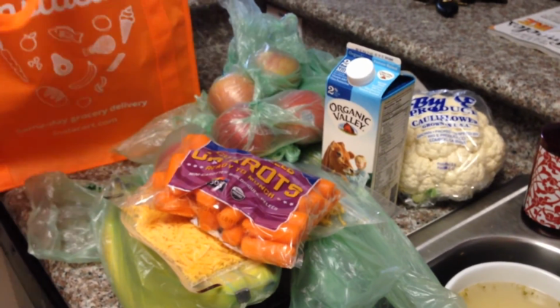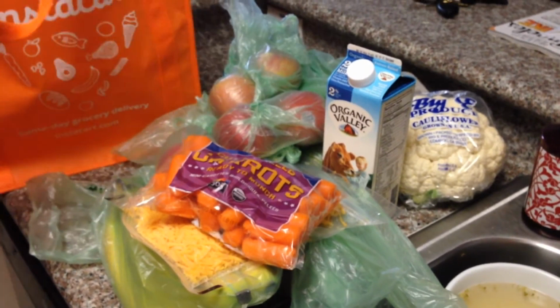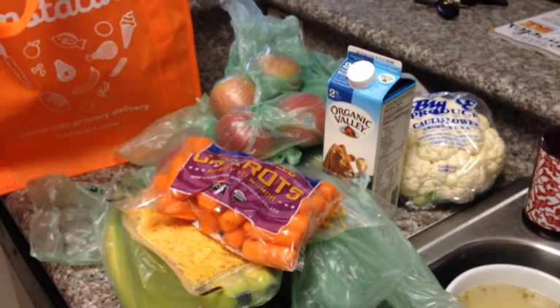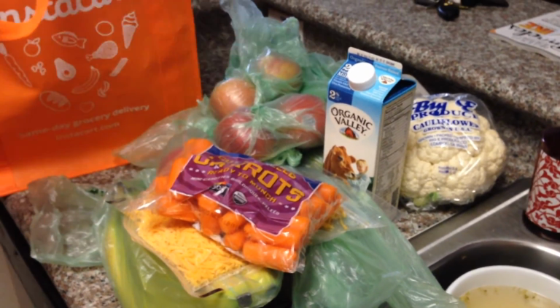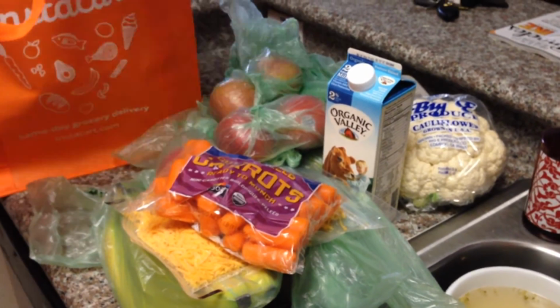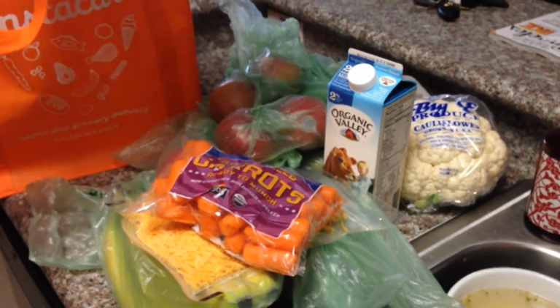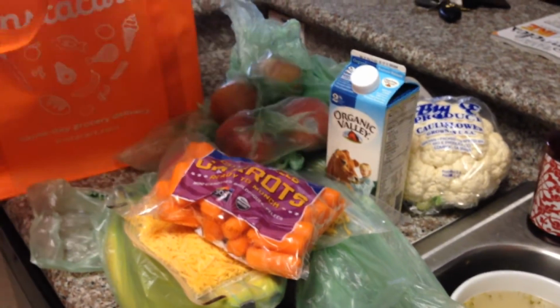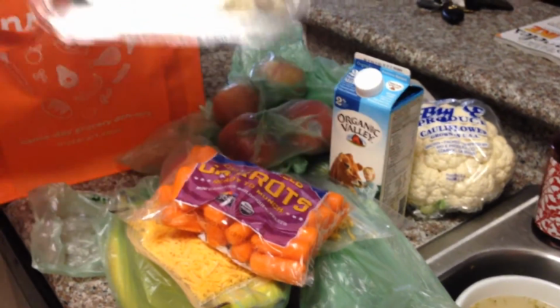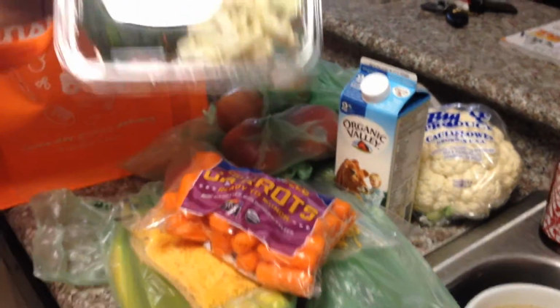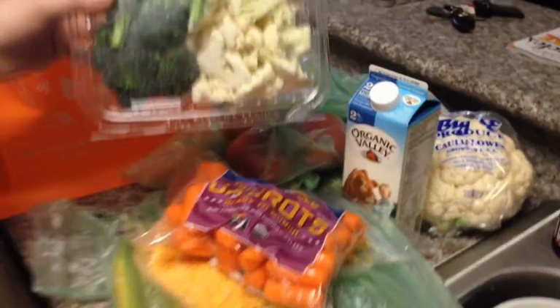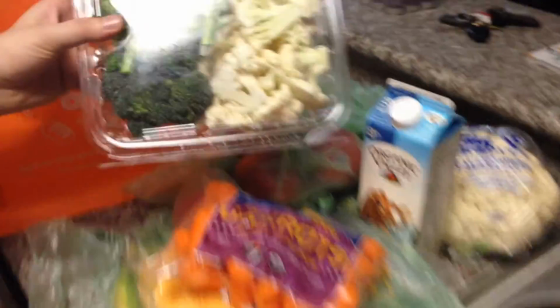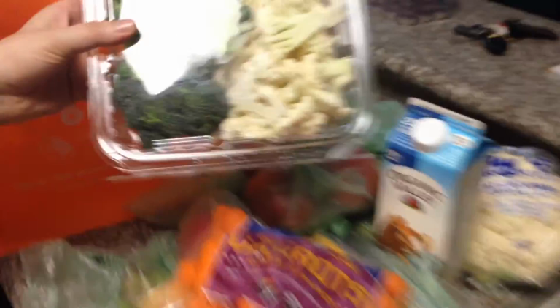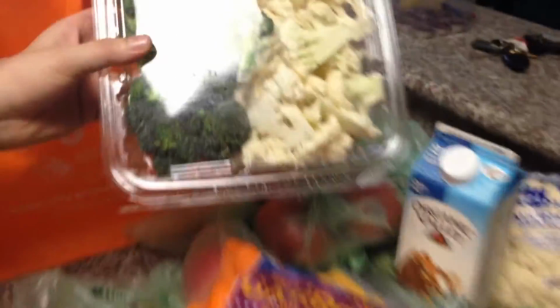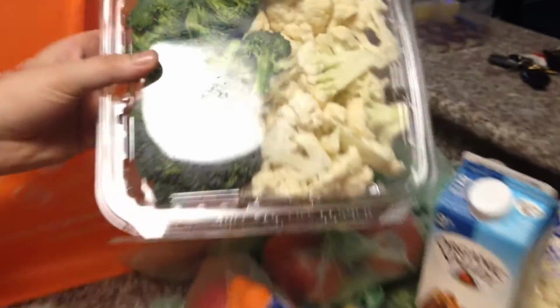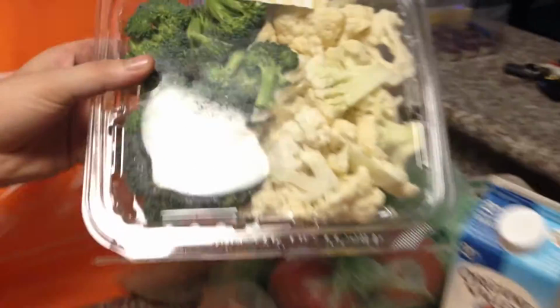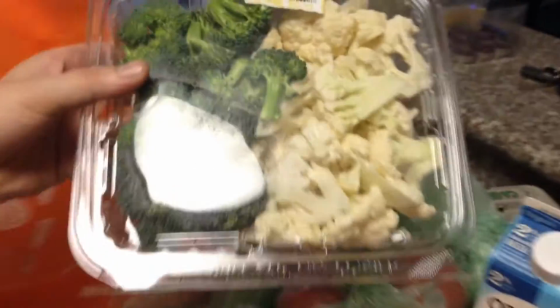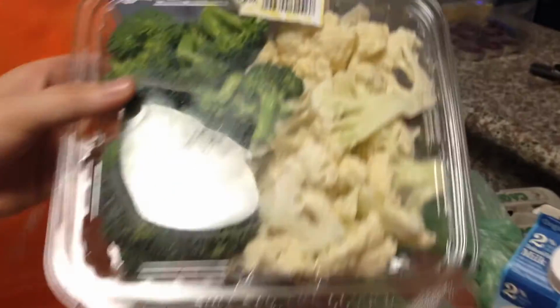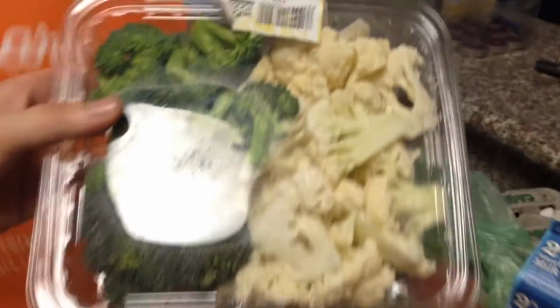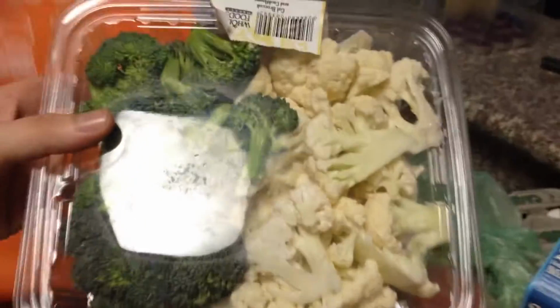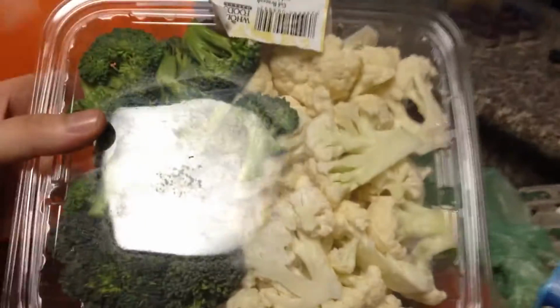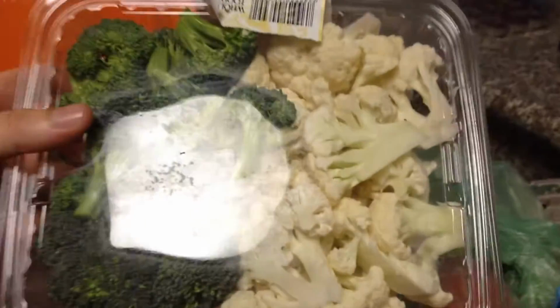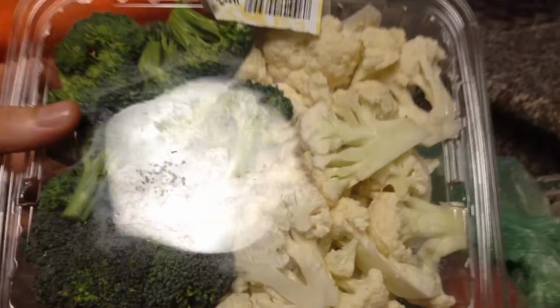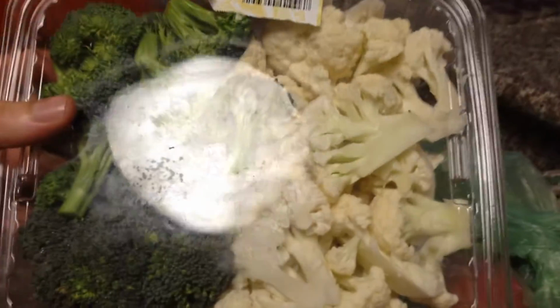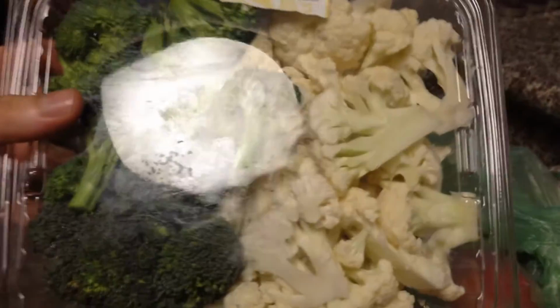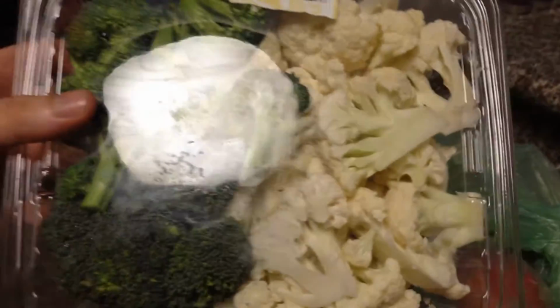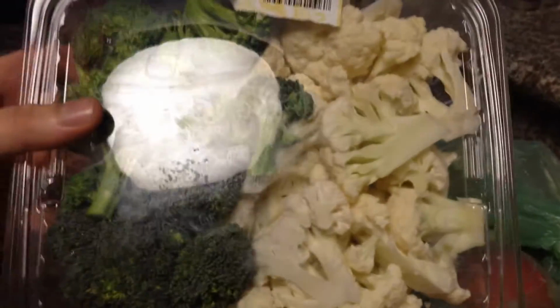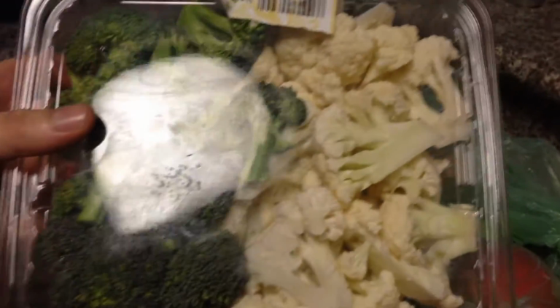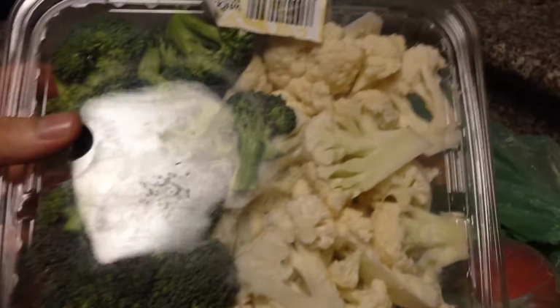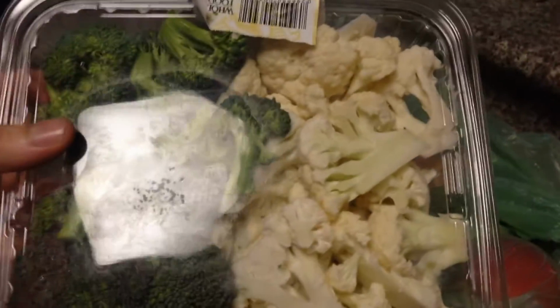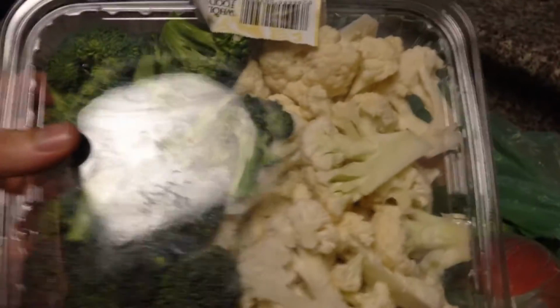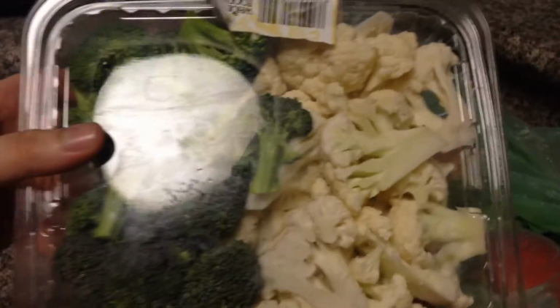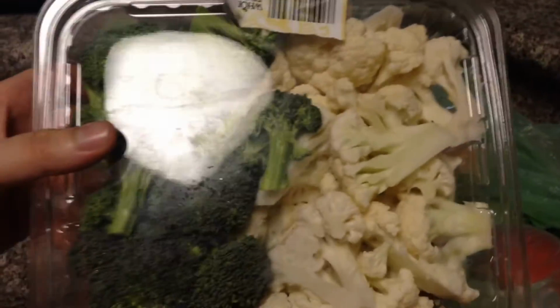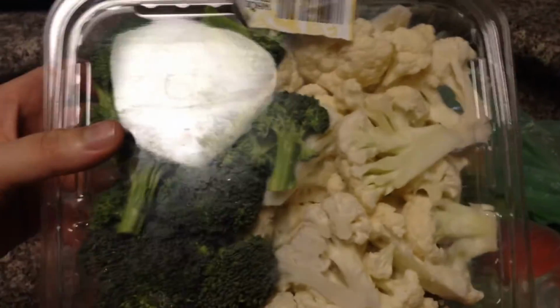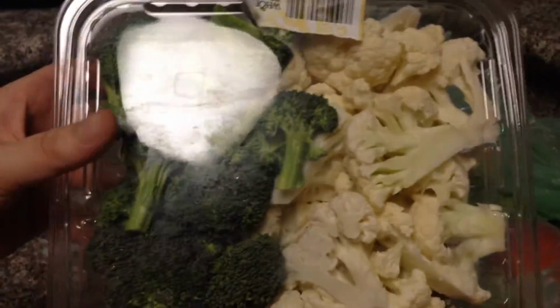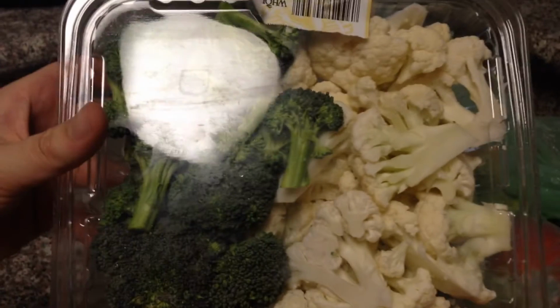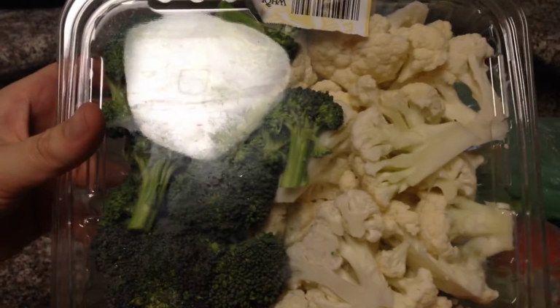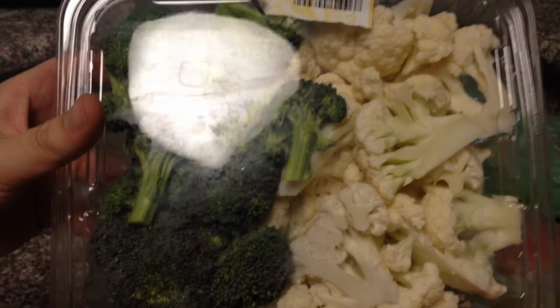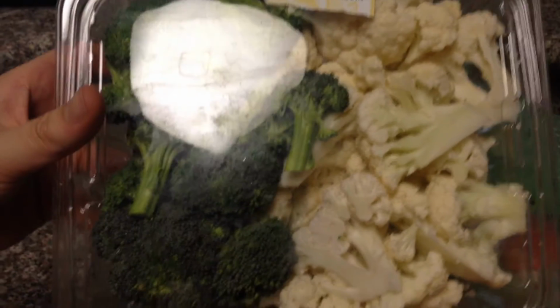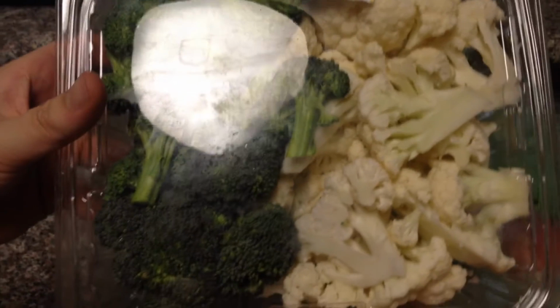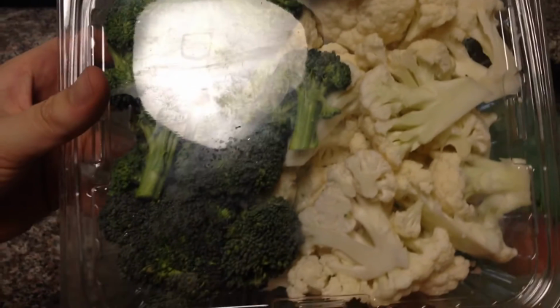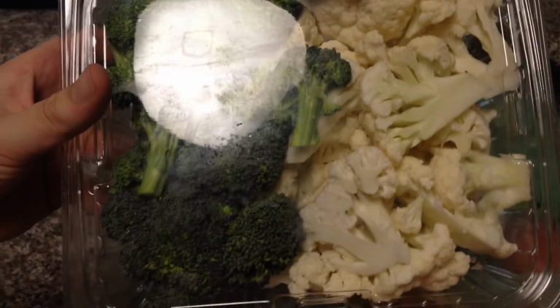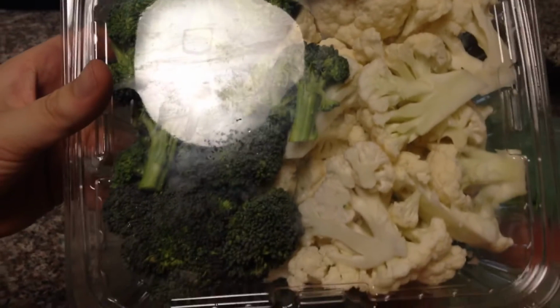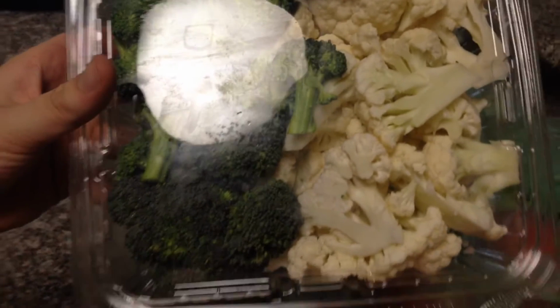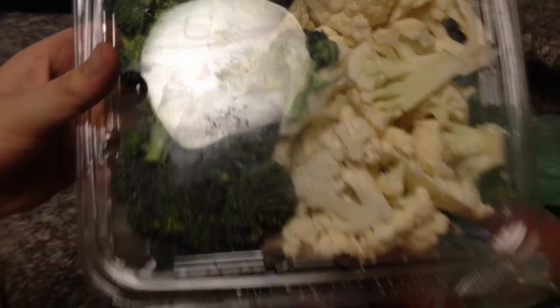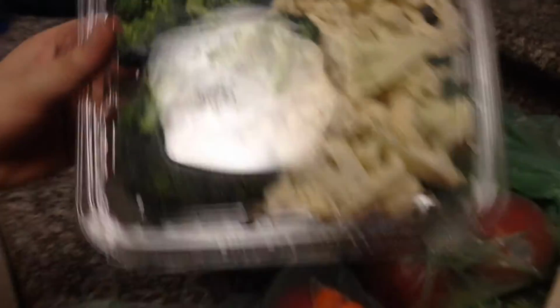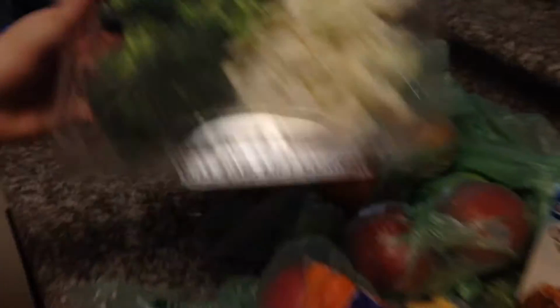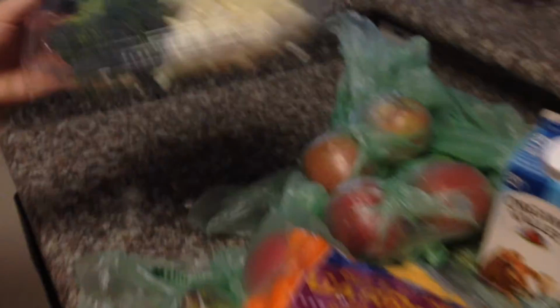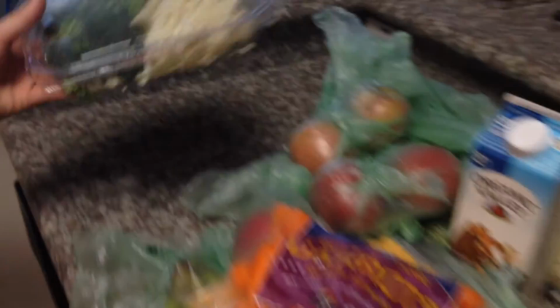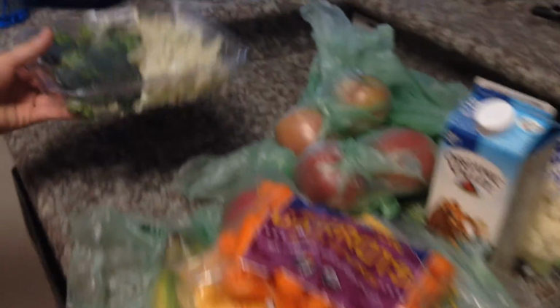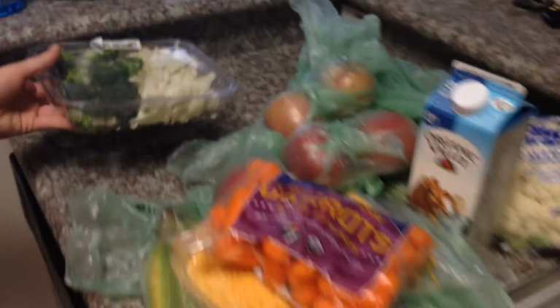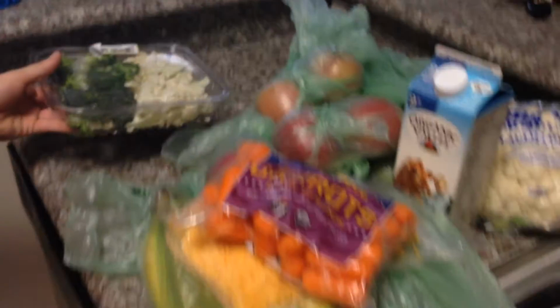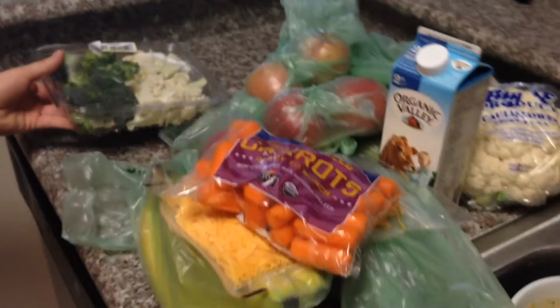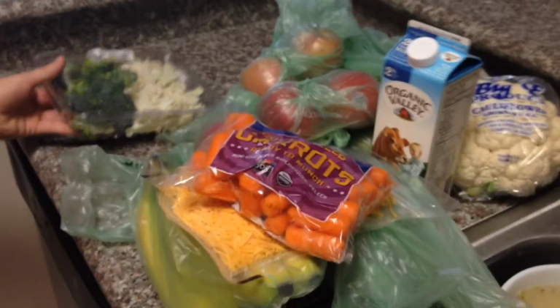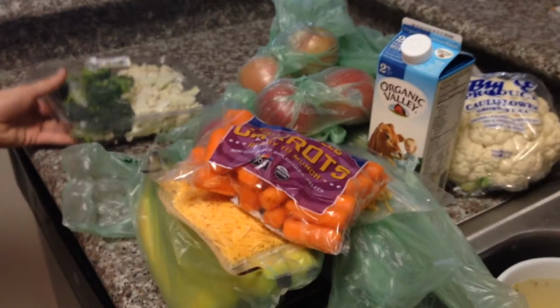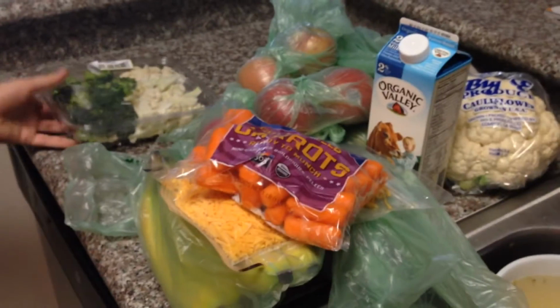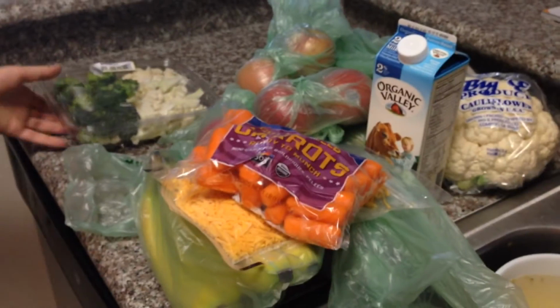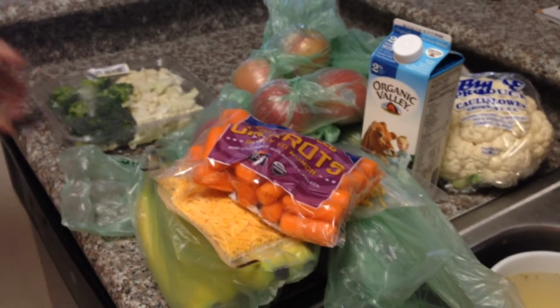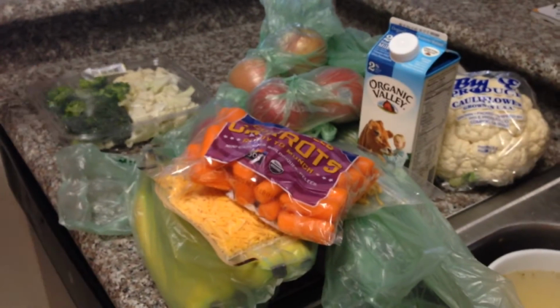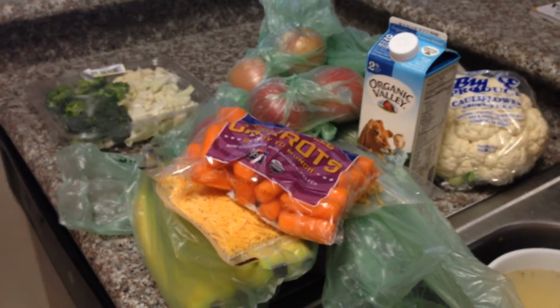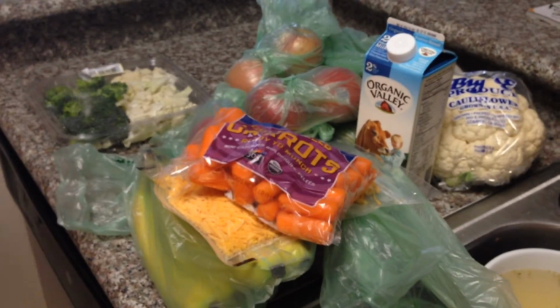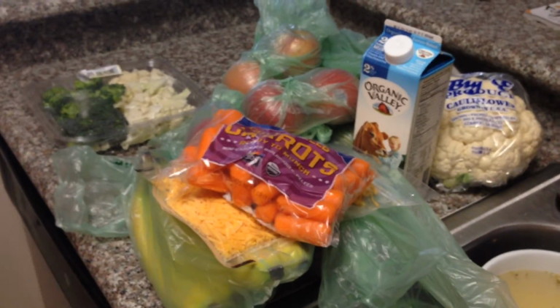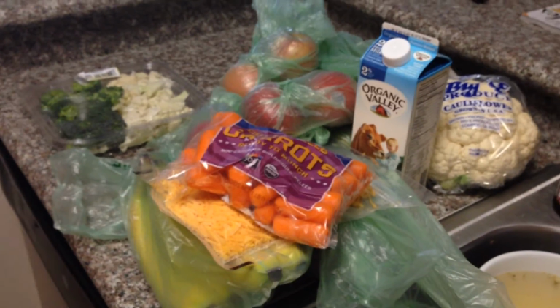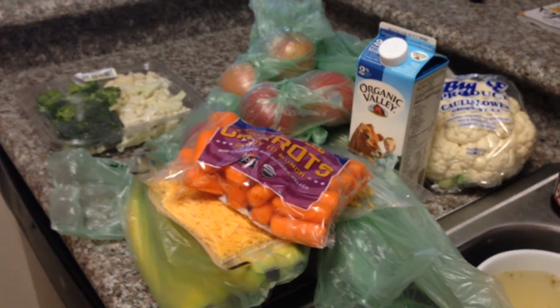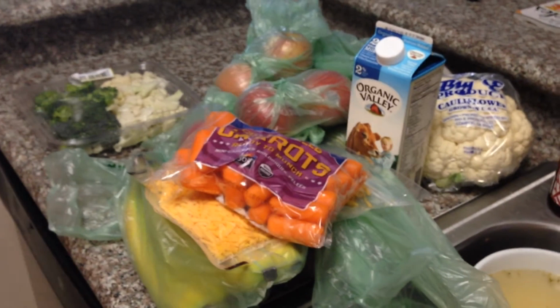More apples, and then we have their cauliflower and broccoli mix from Whole Foods. There we go — my first Instacart order here in Los Angeles.